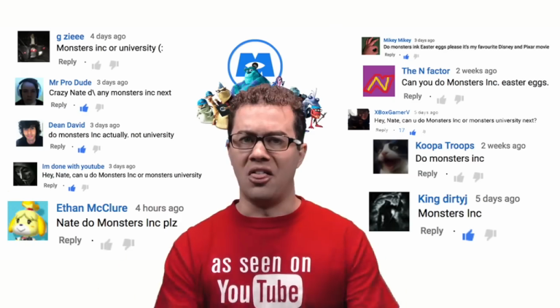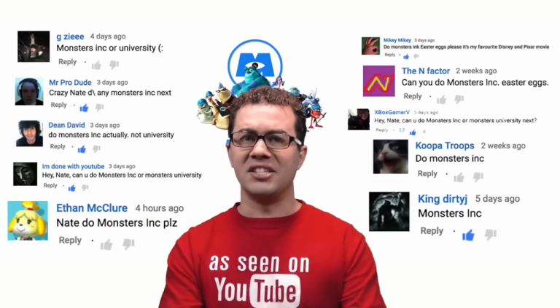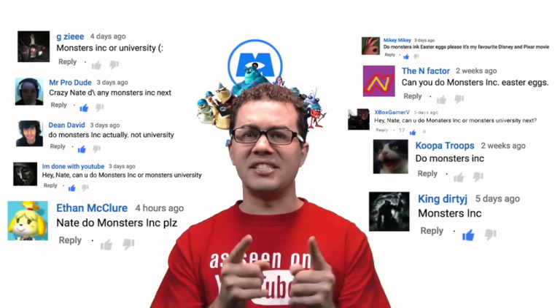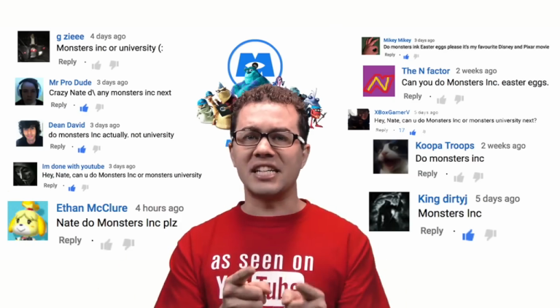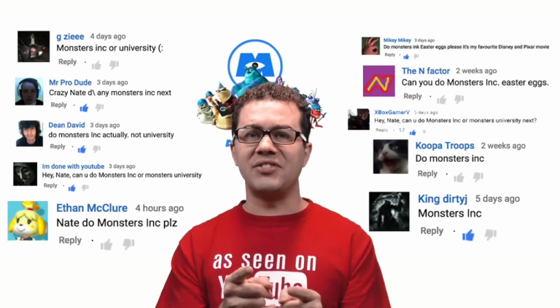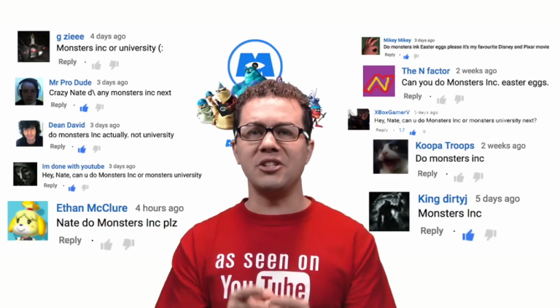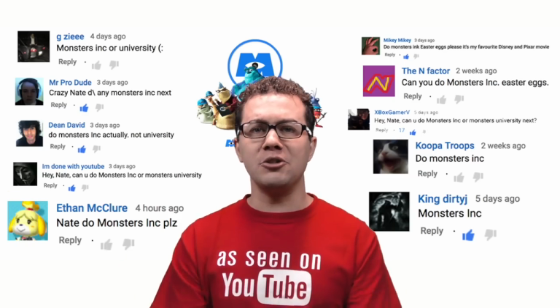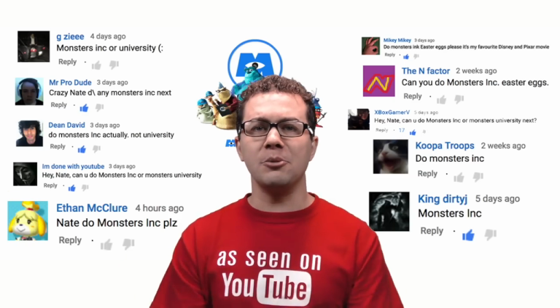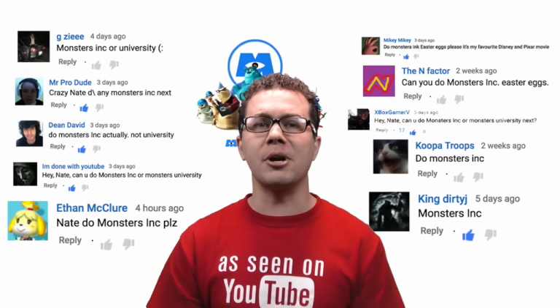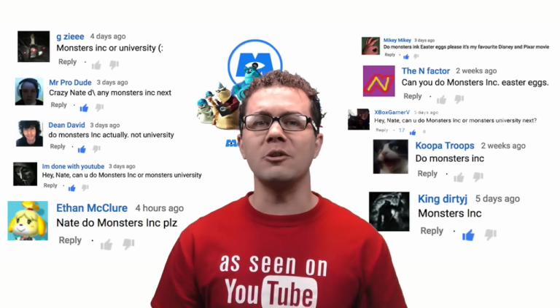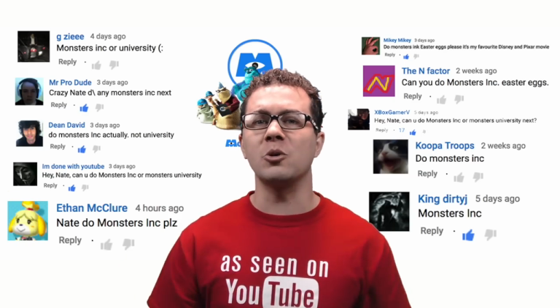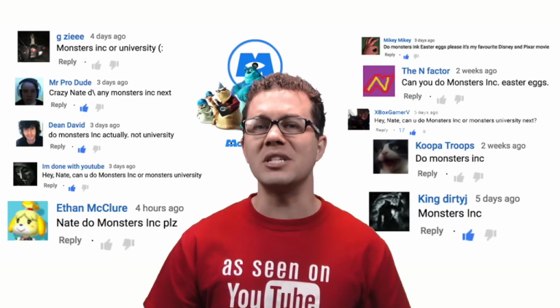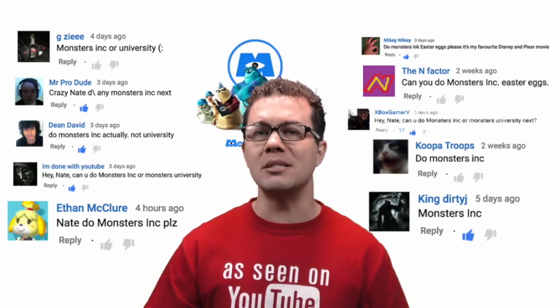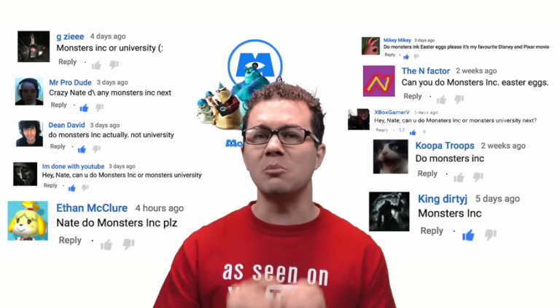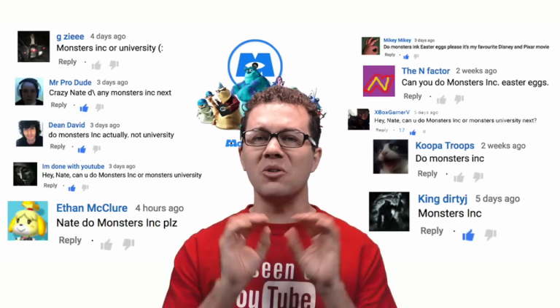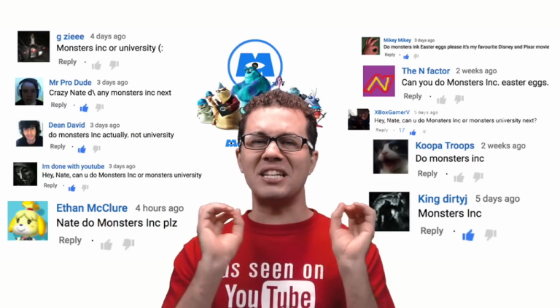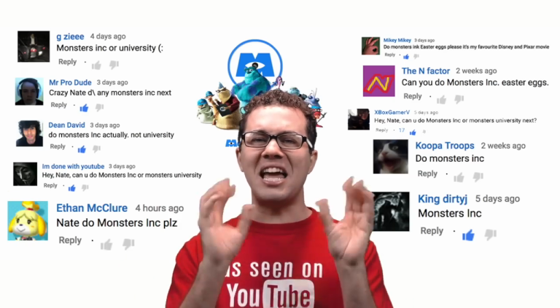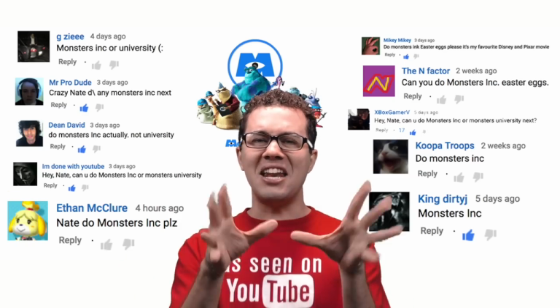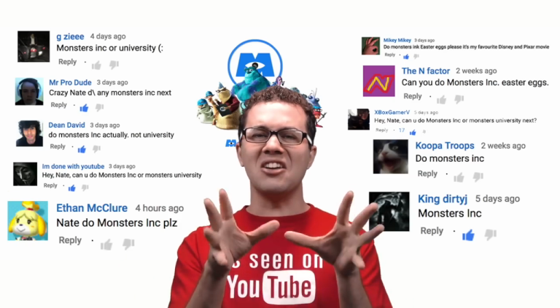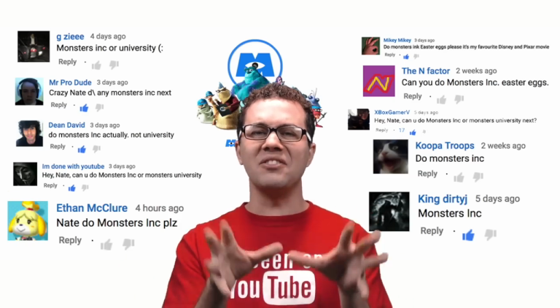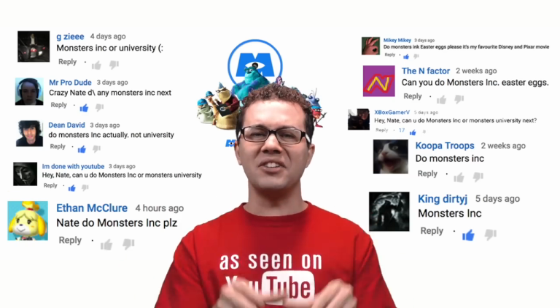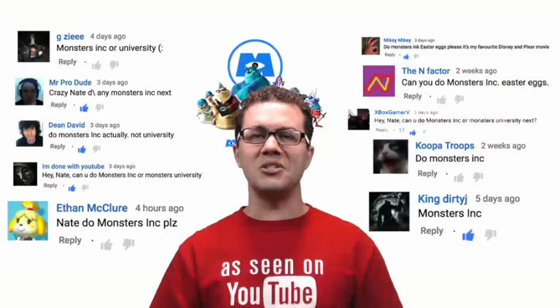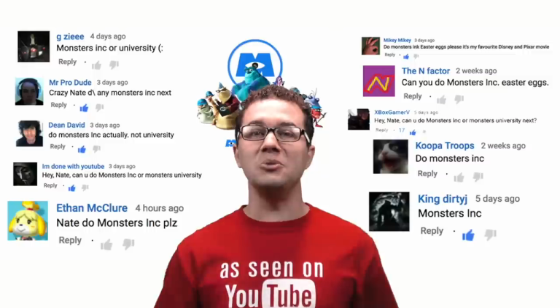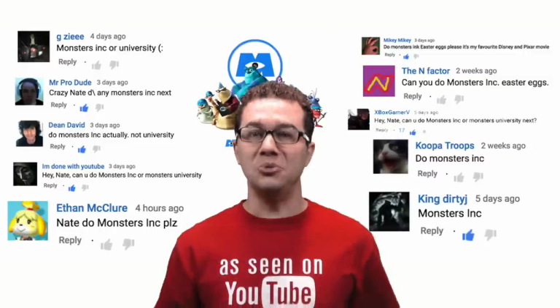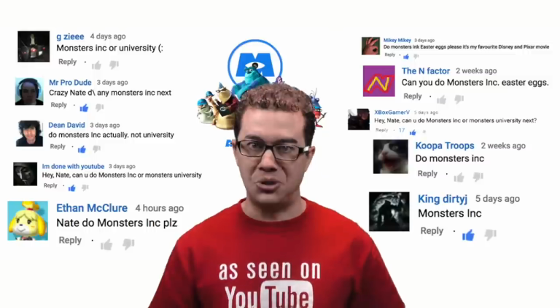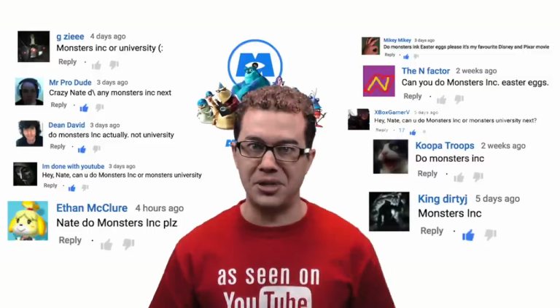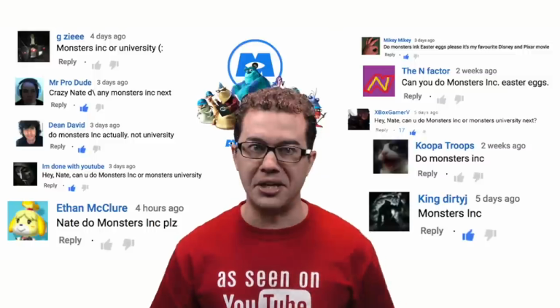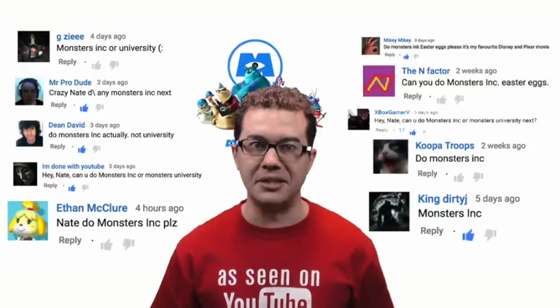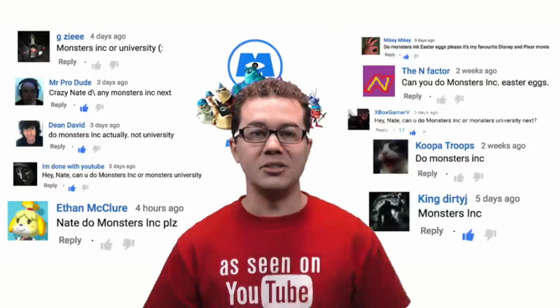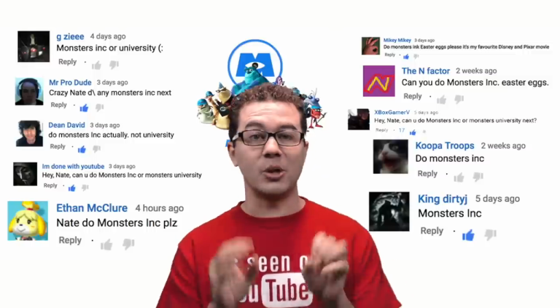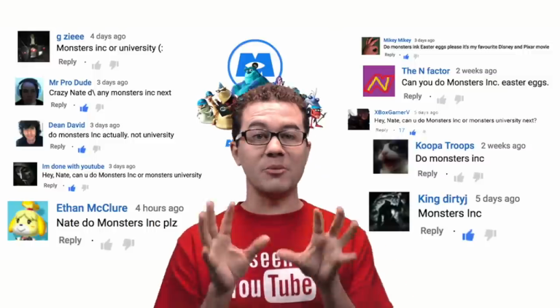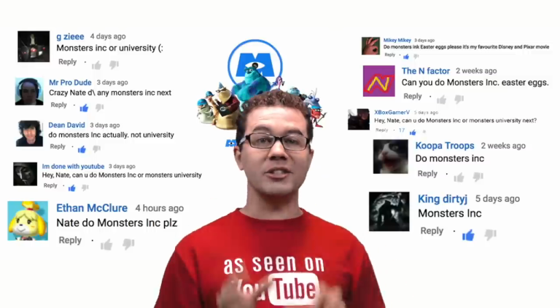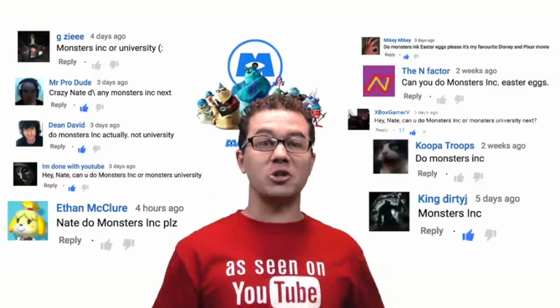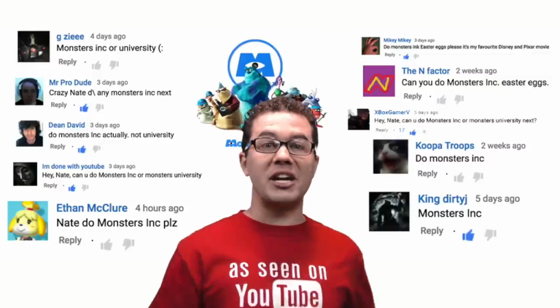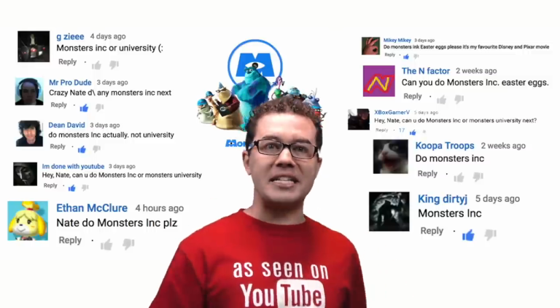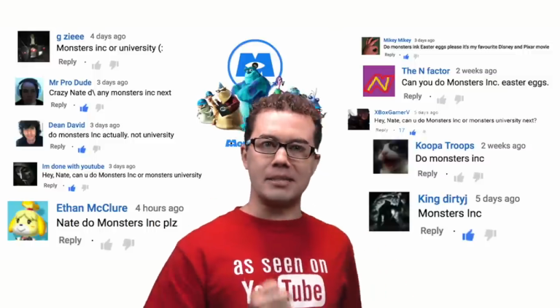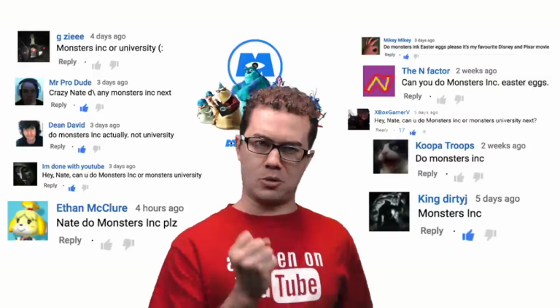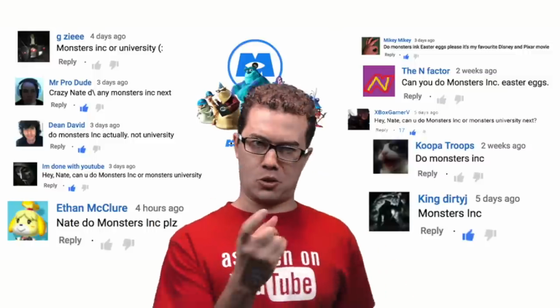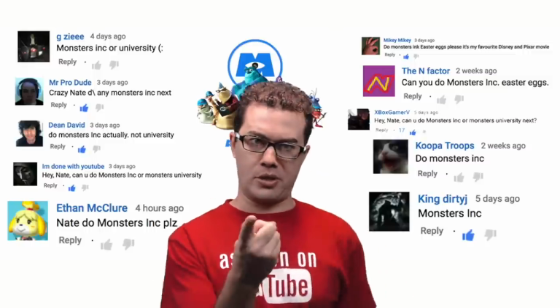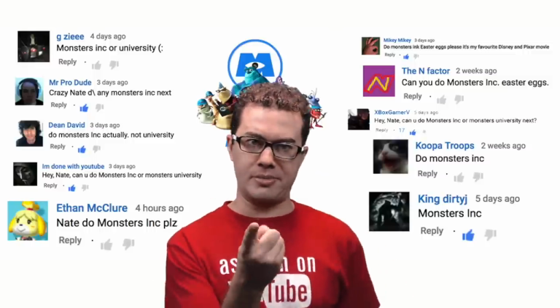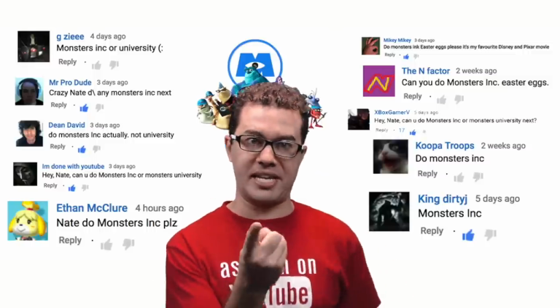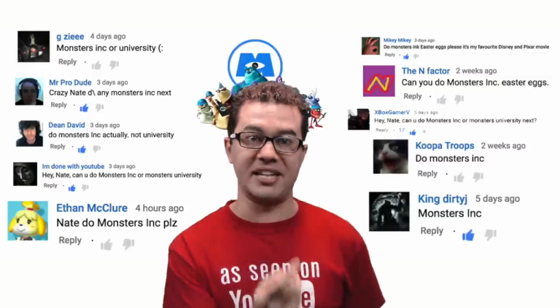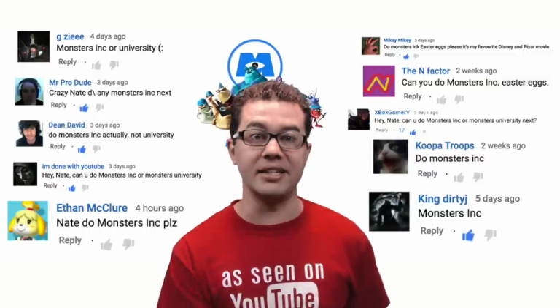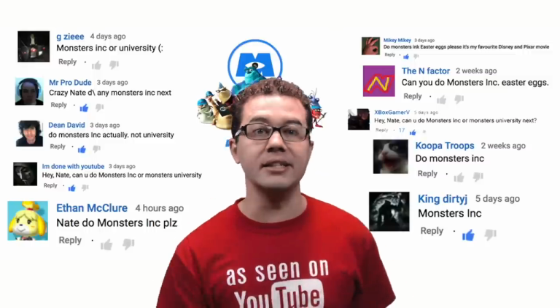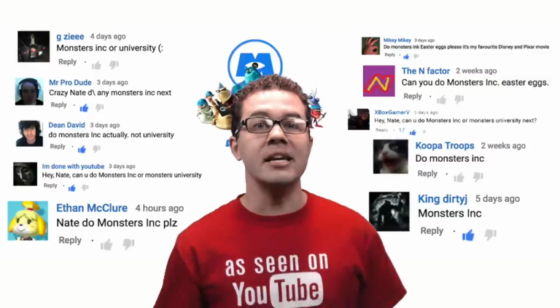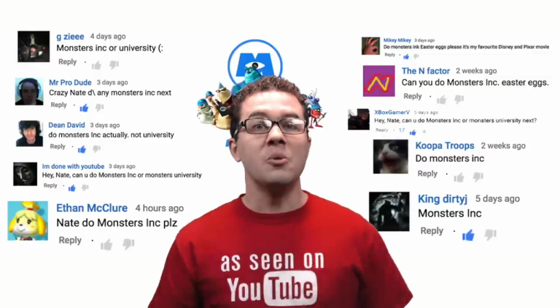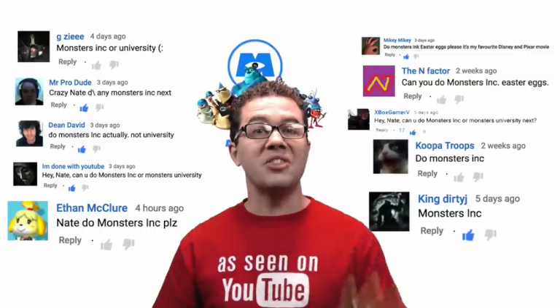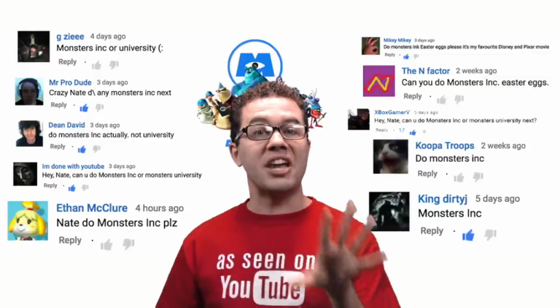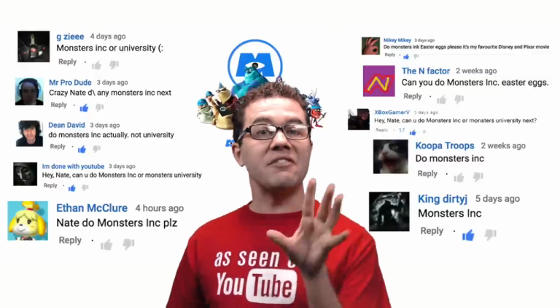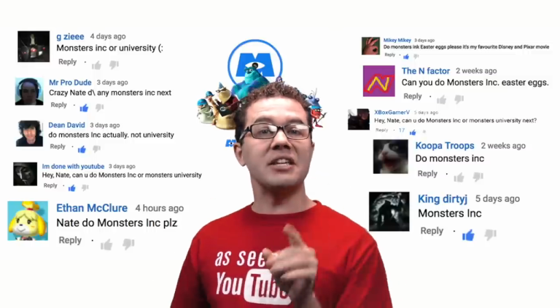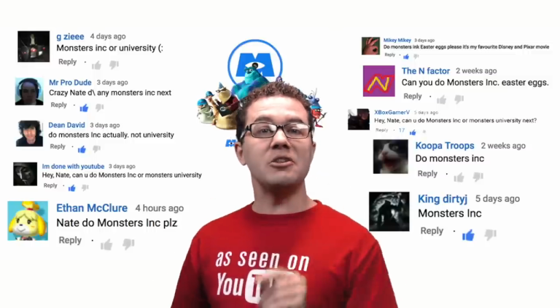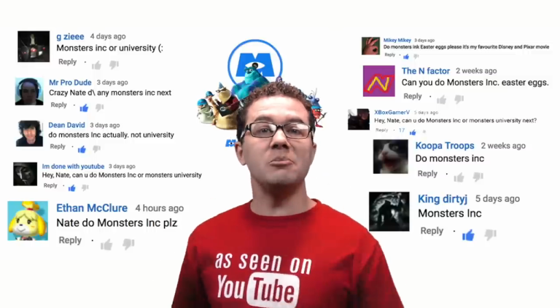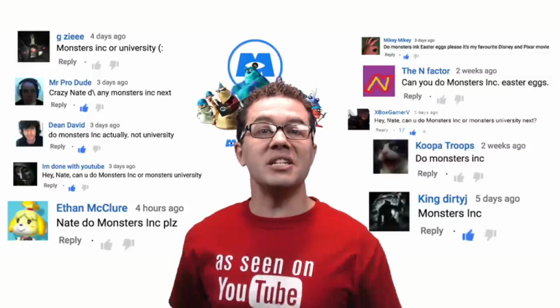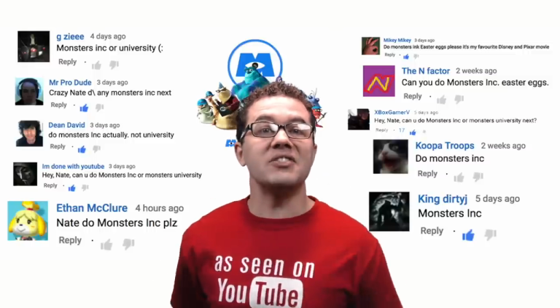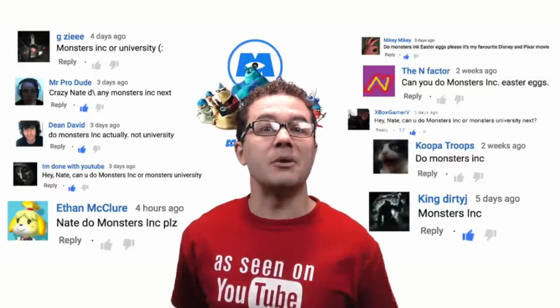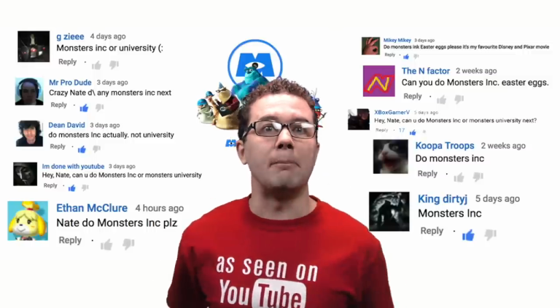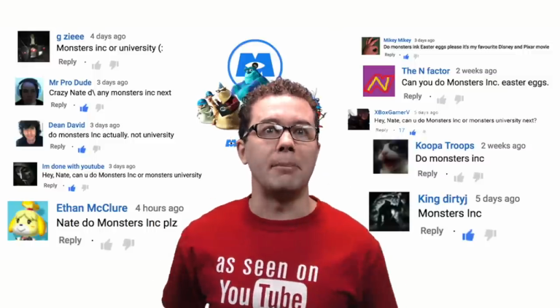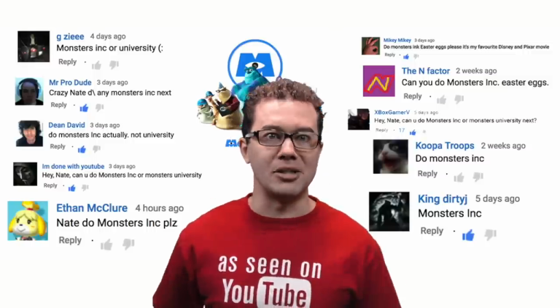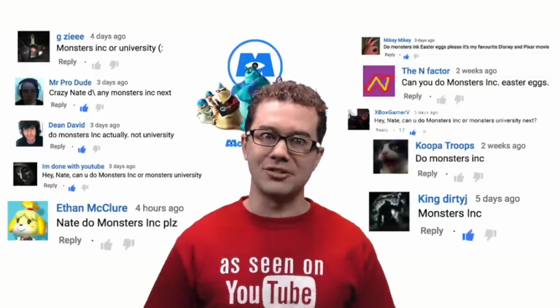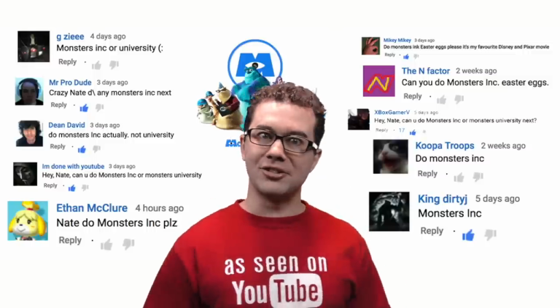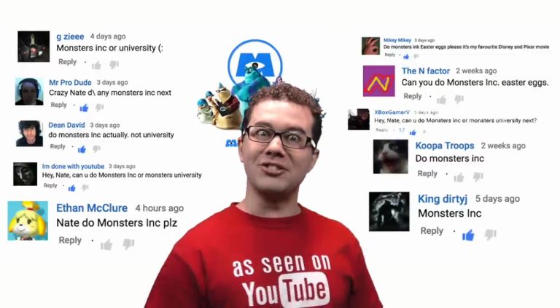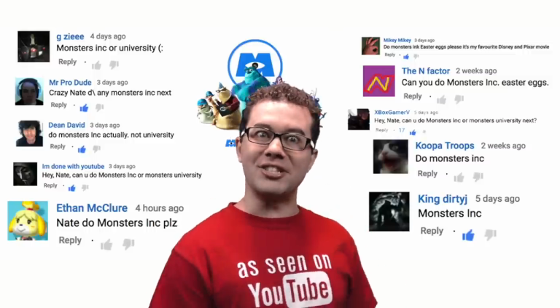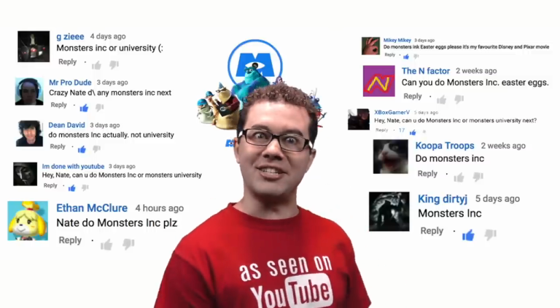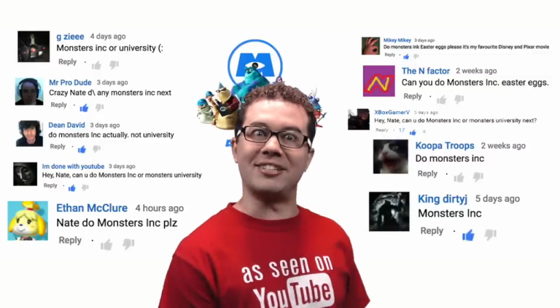This next video you probably requested more than any other video to date, so I'm going to try to get some screams out of you with everything you missed from Monsters Inc.